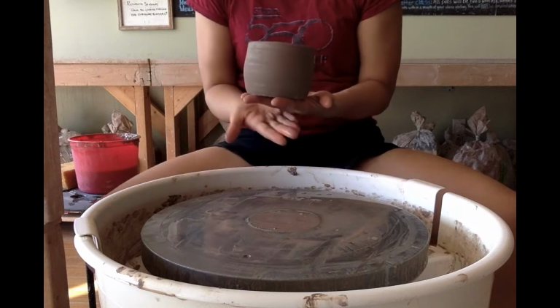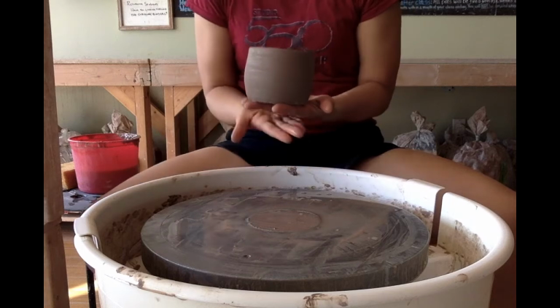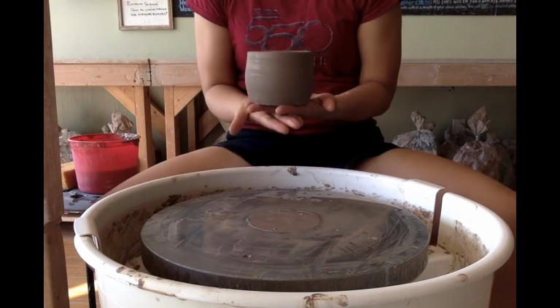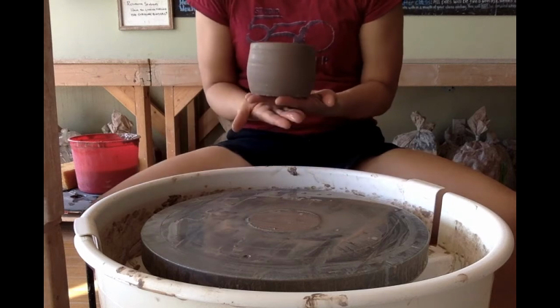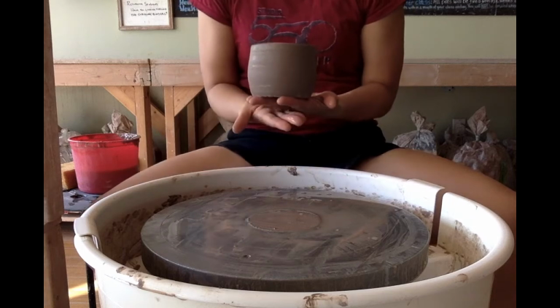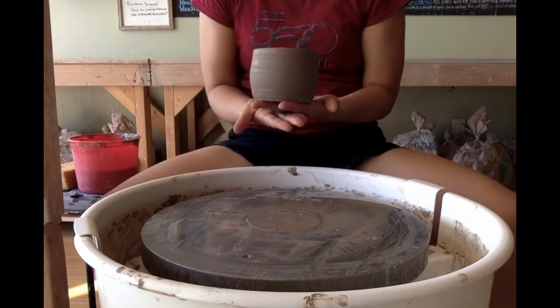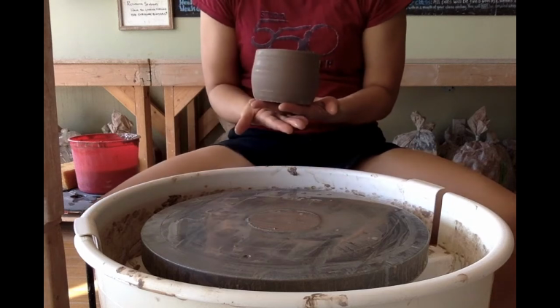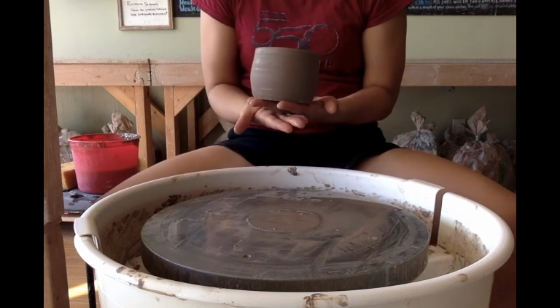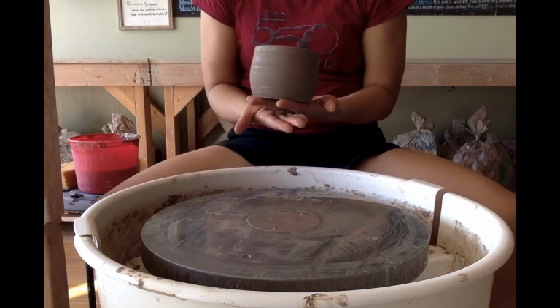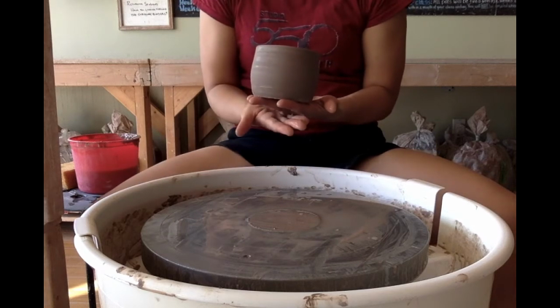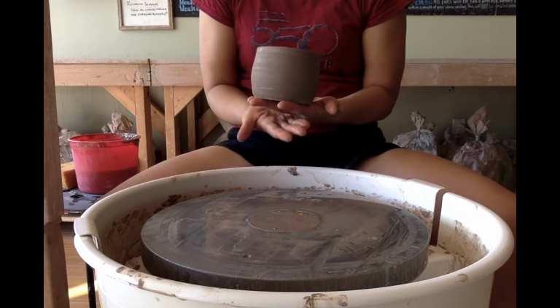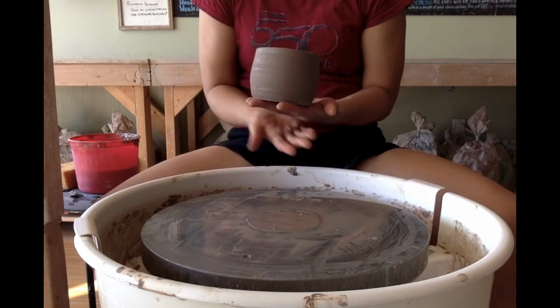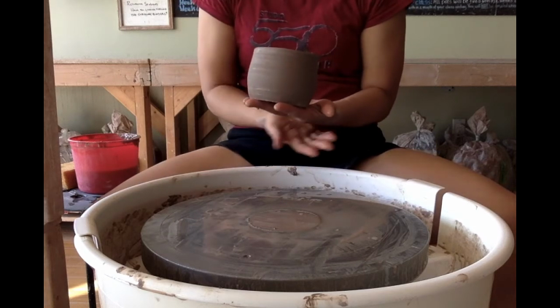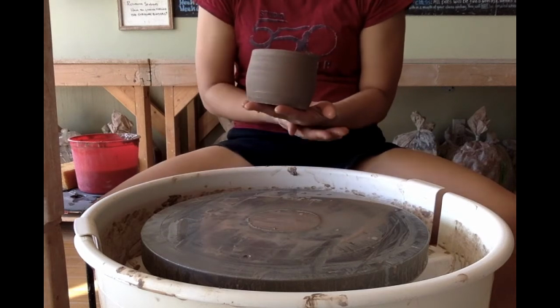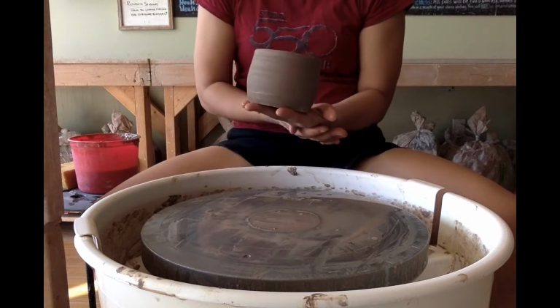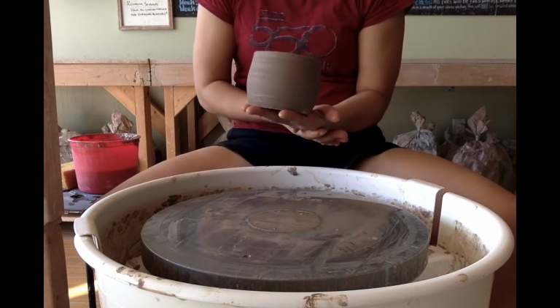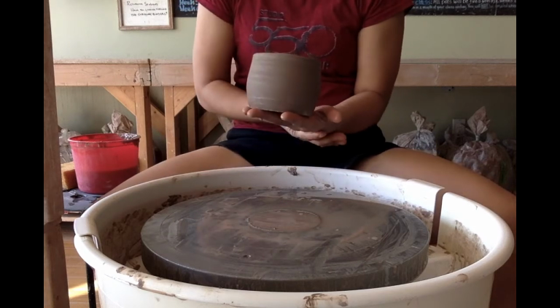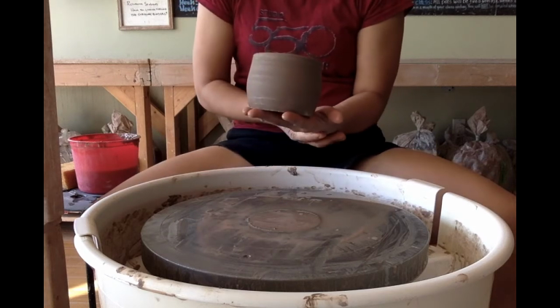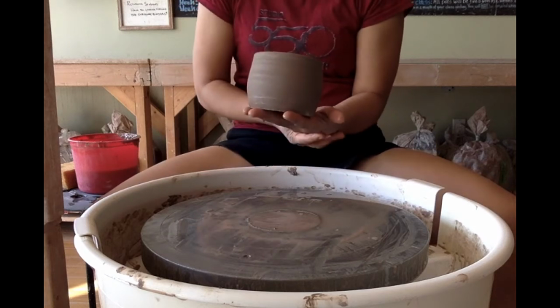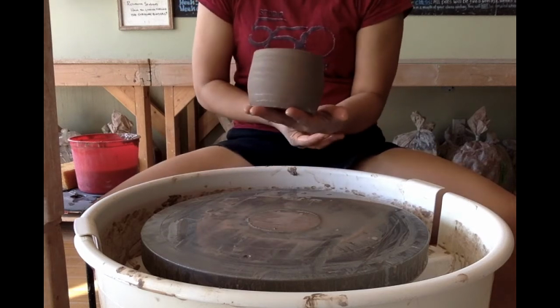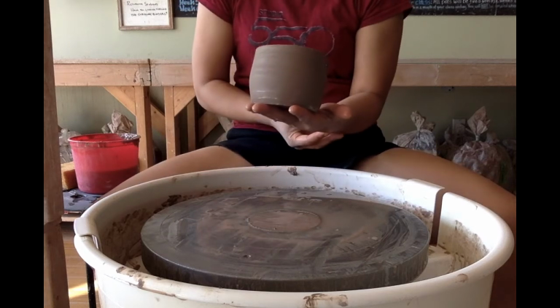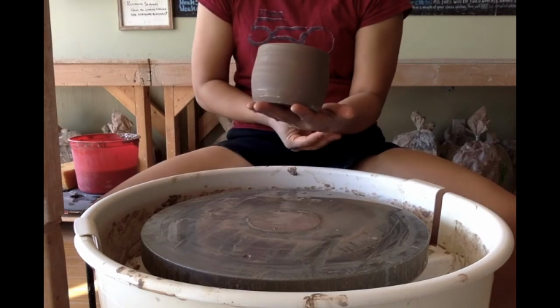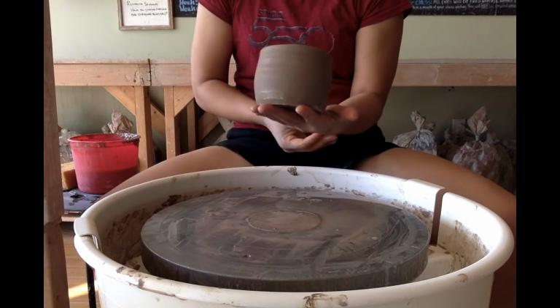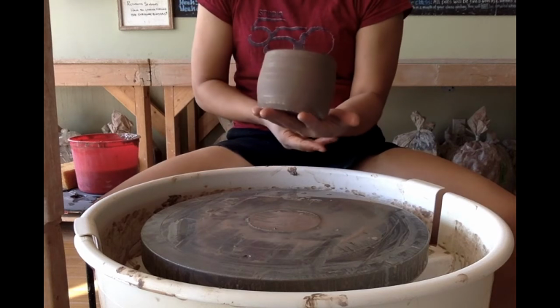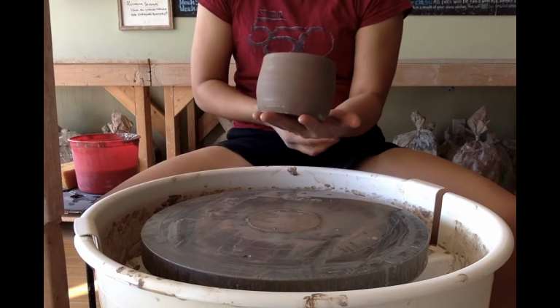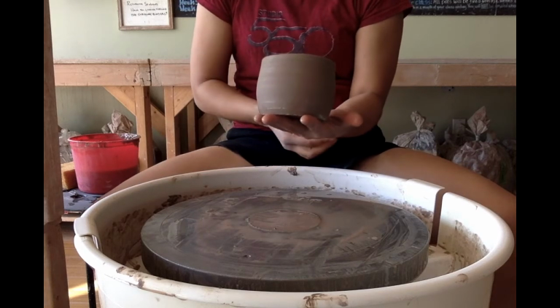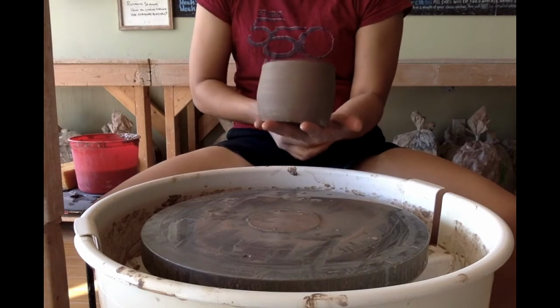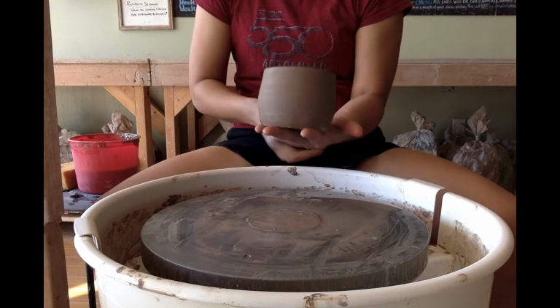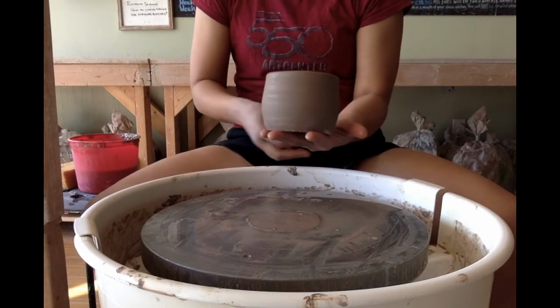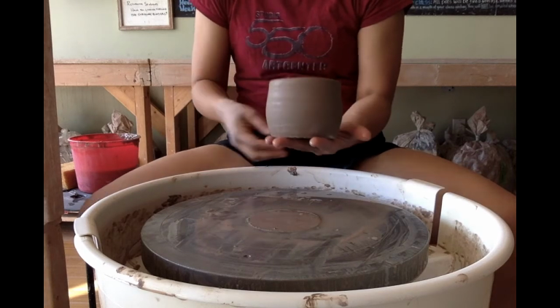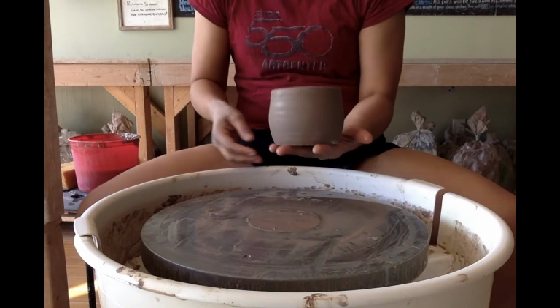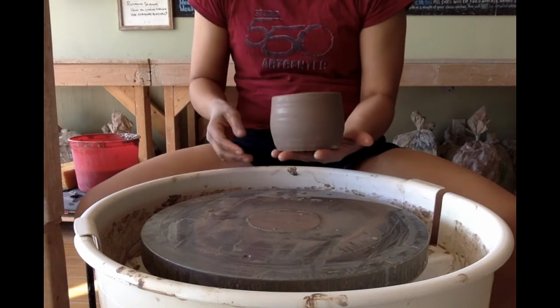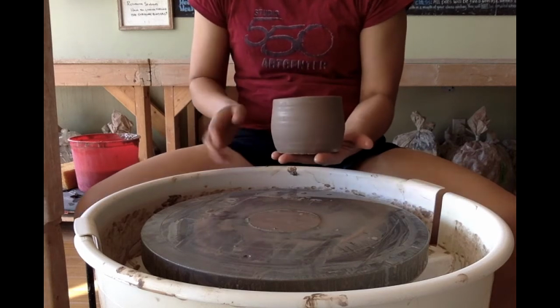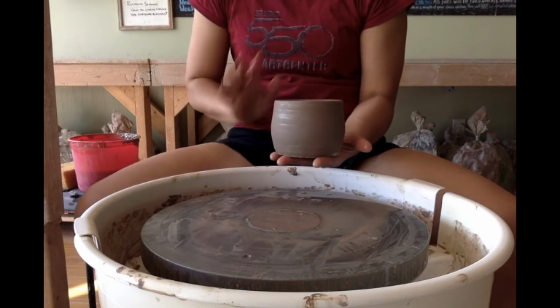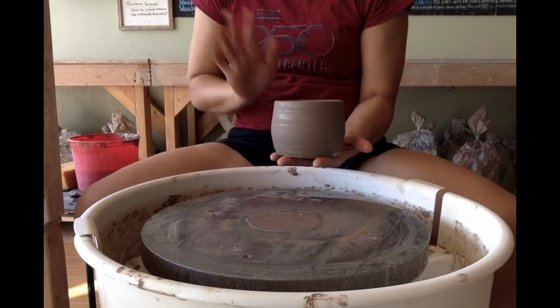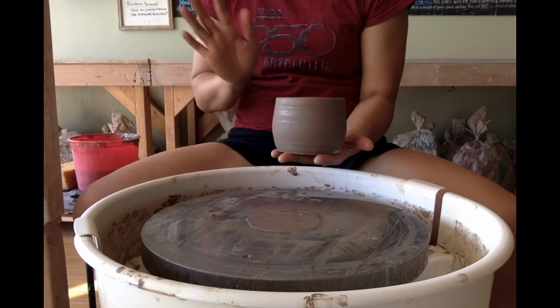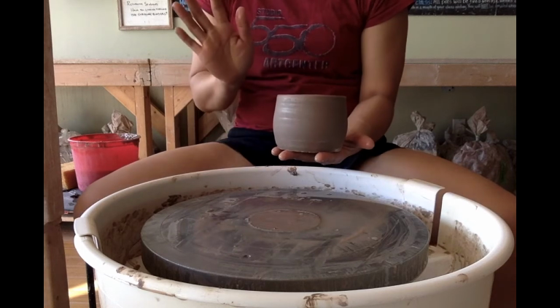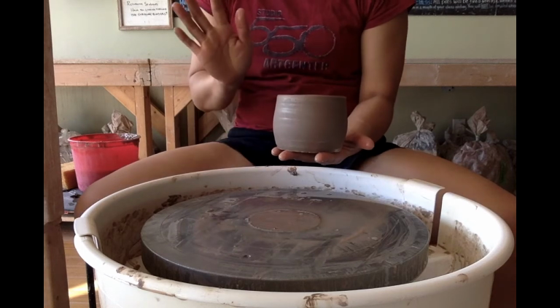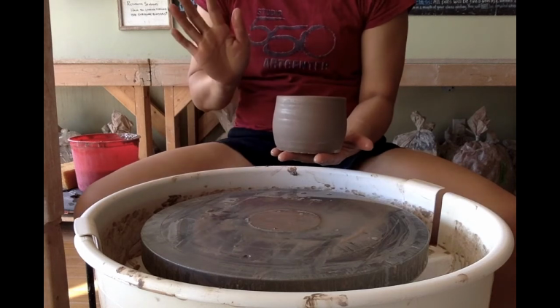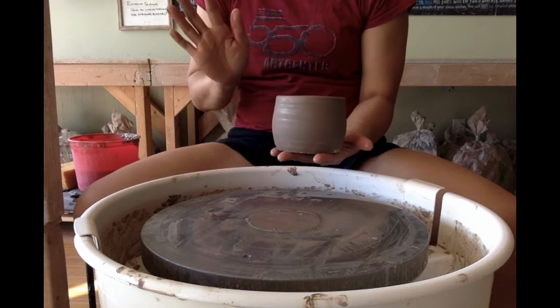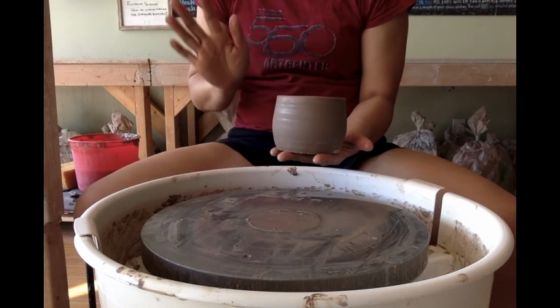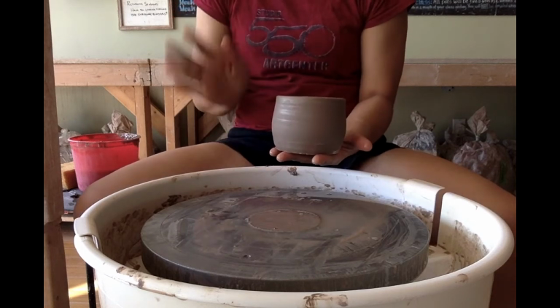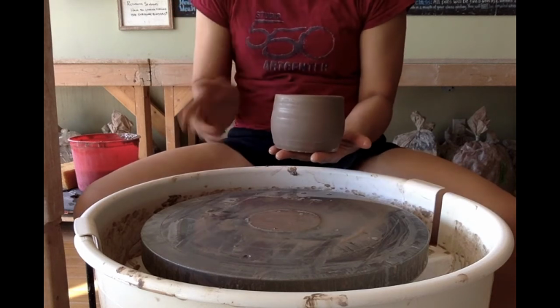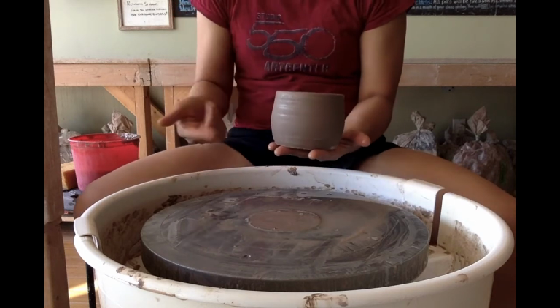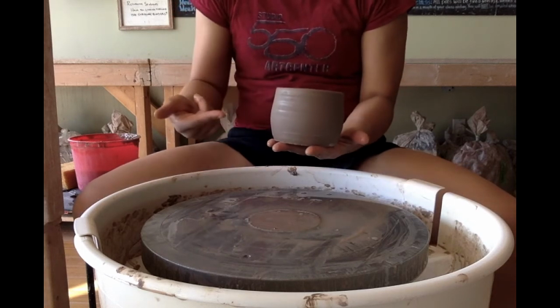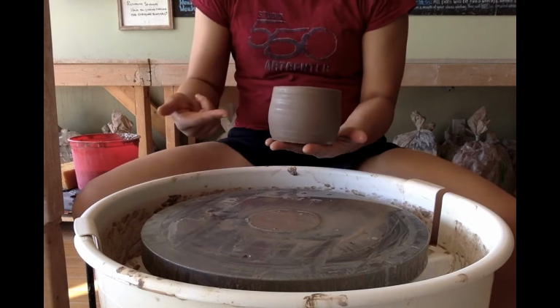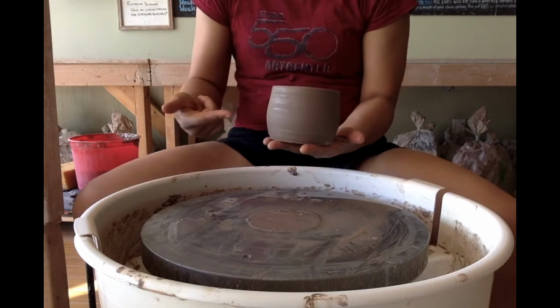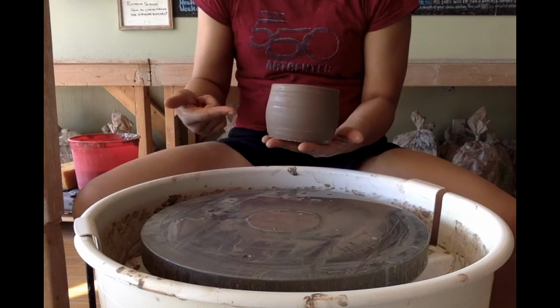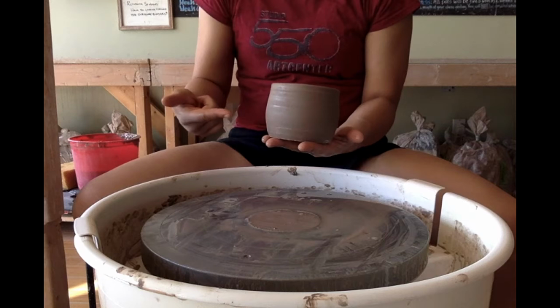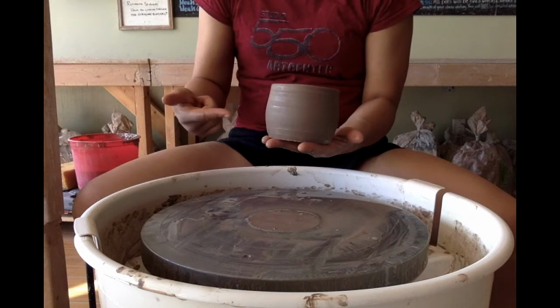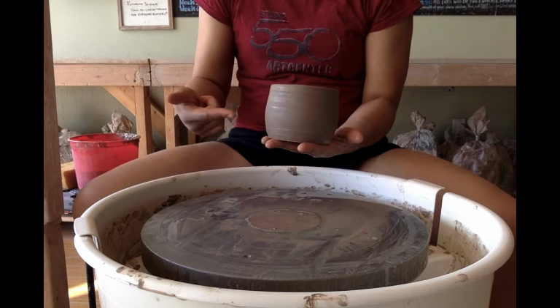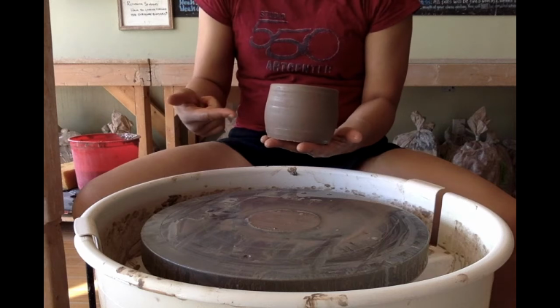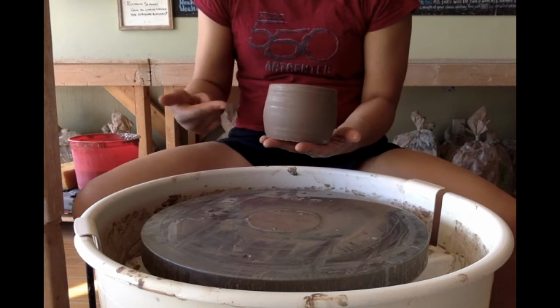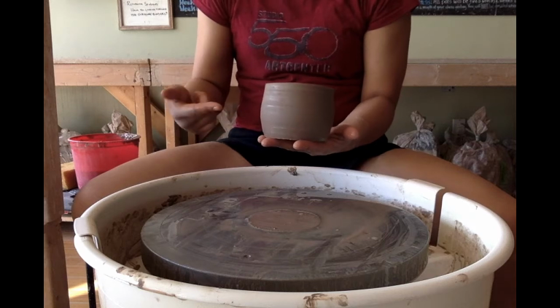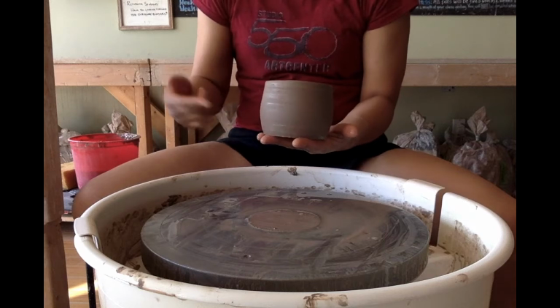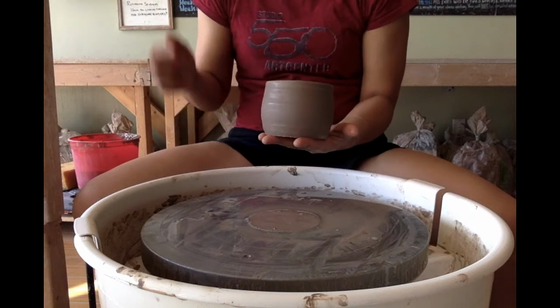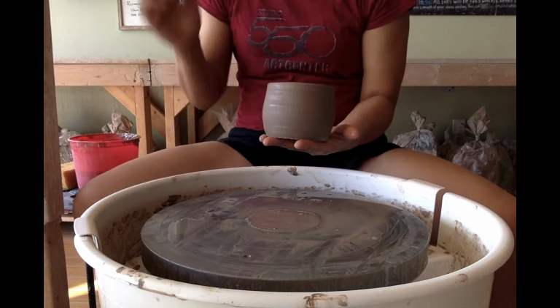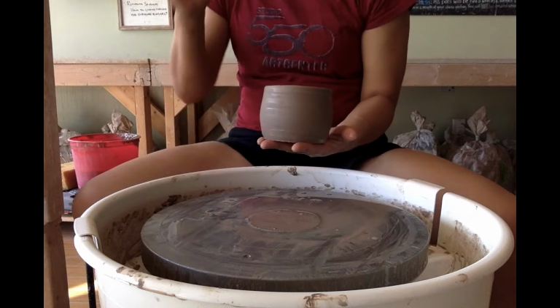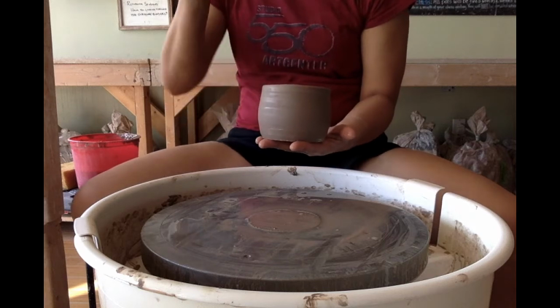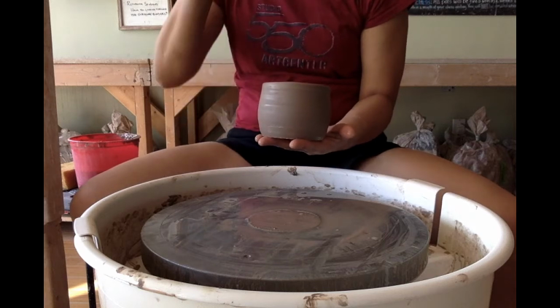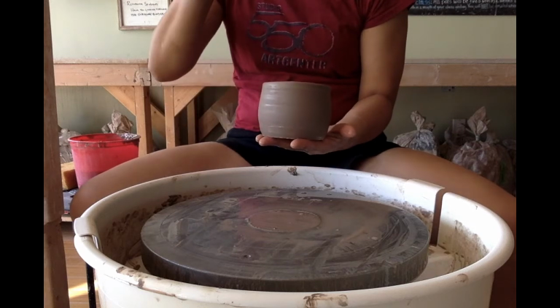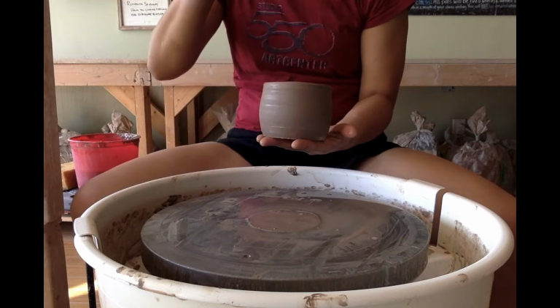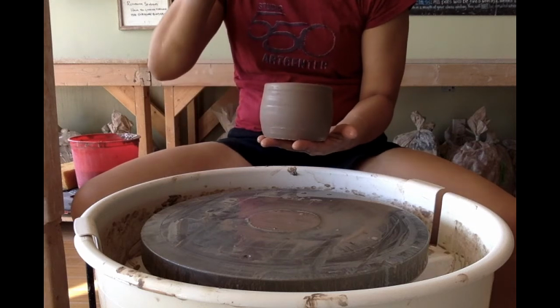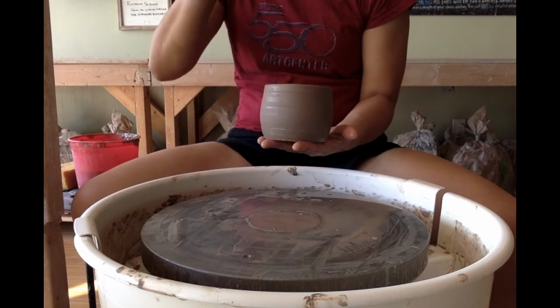And that's how you take a piece off the wheel. There are other ways too, but let's start with this one.